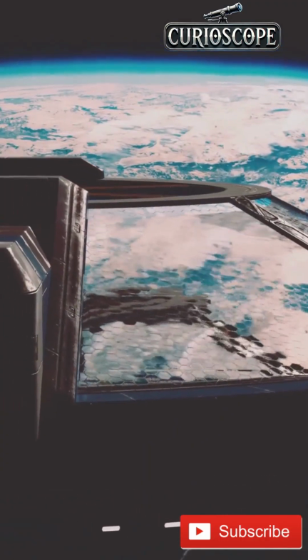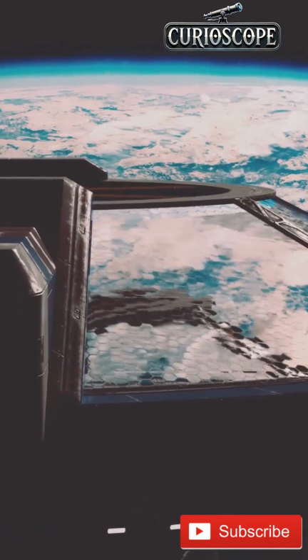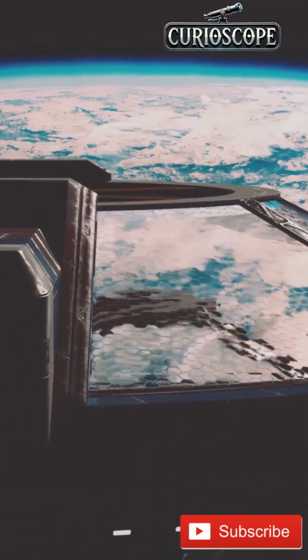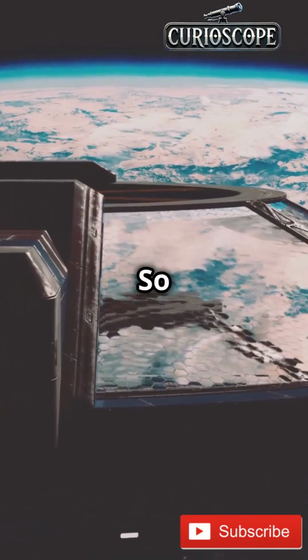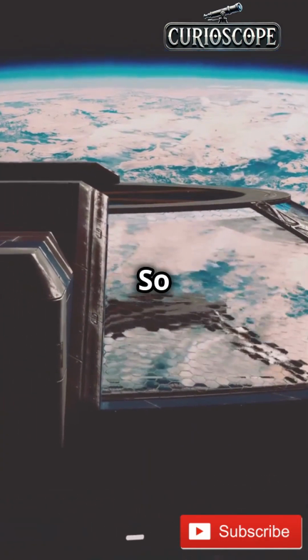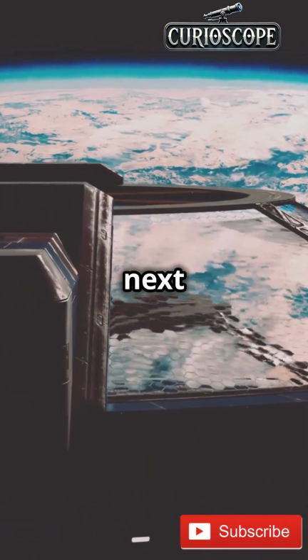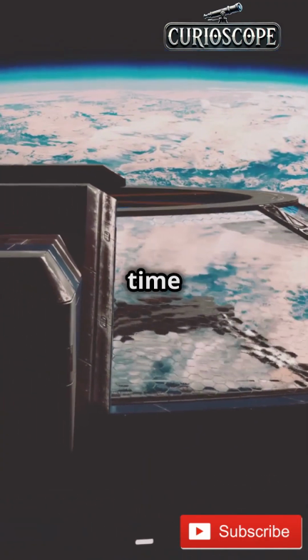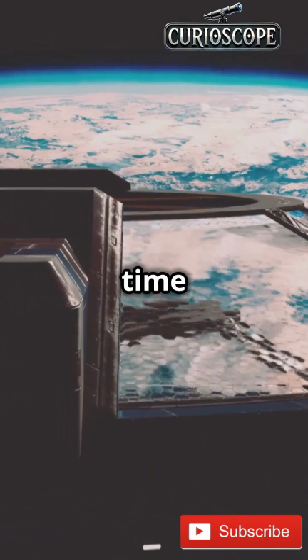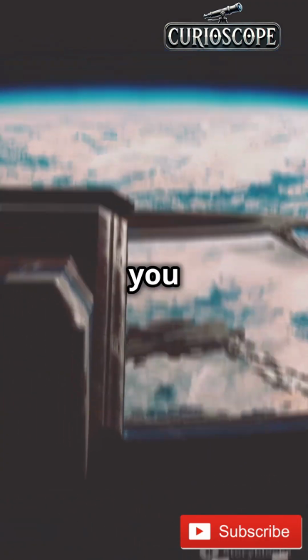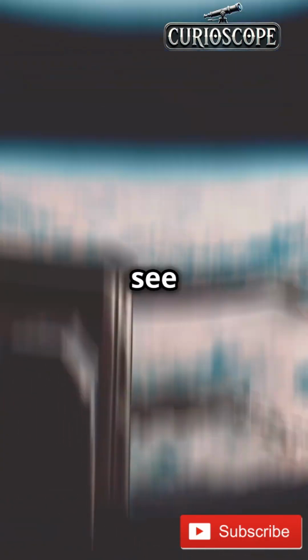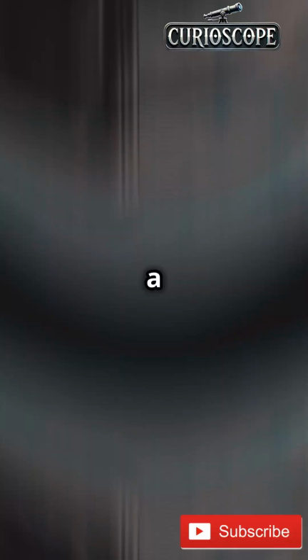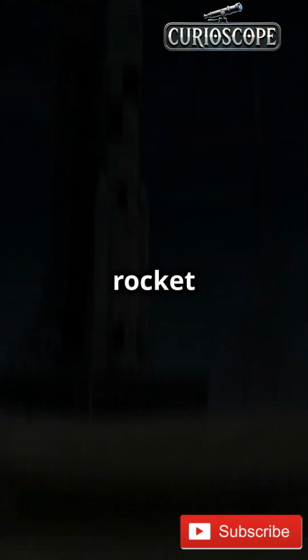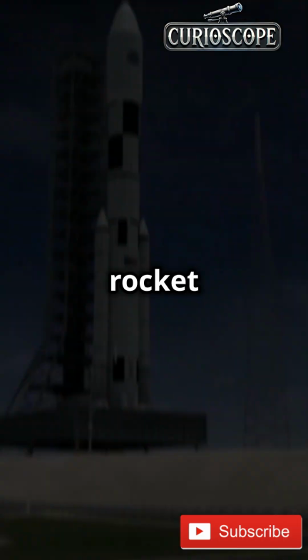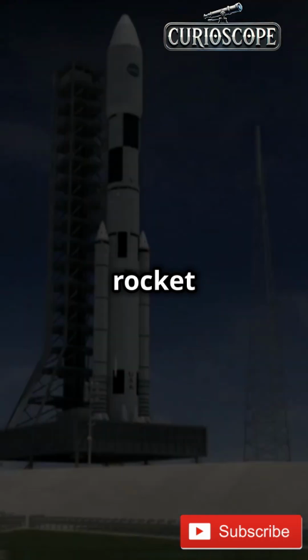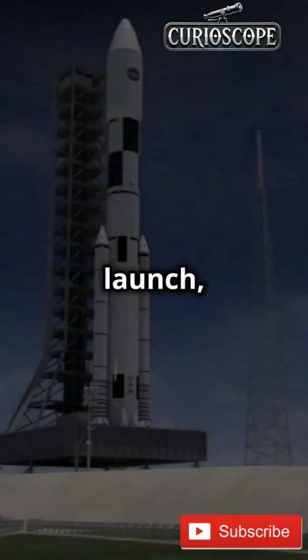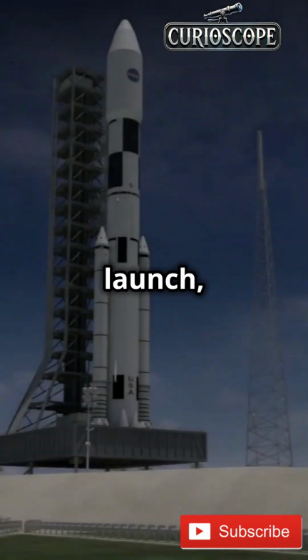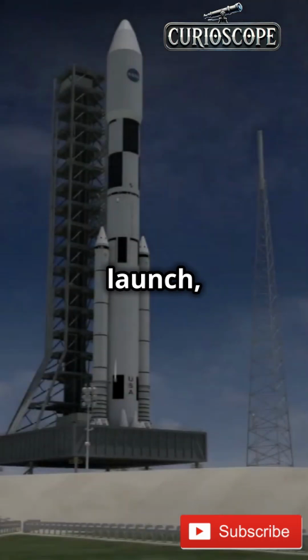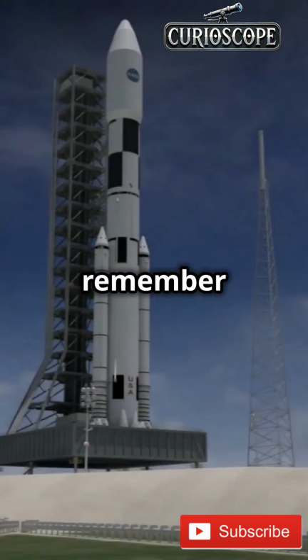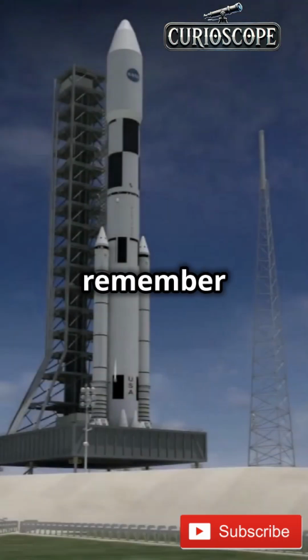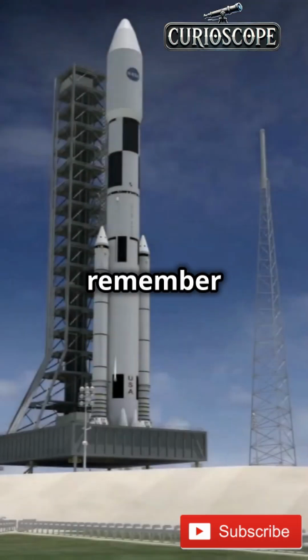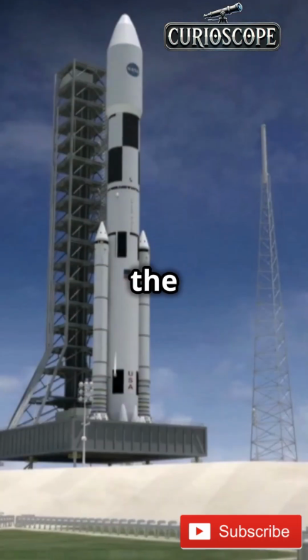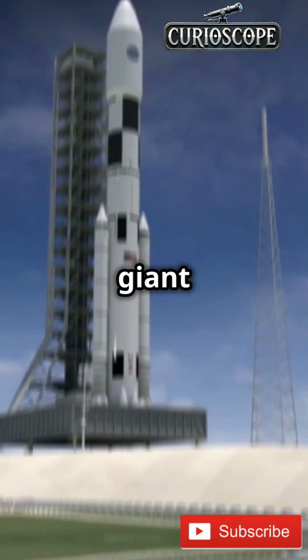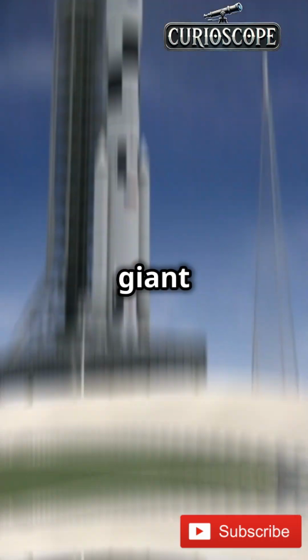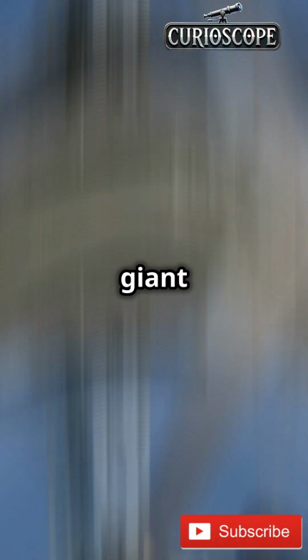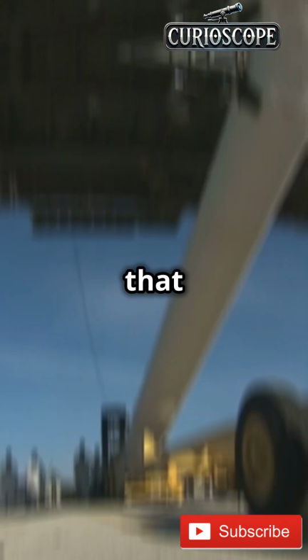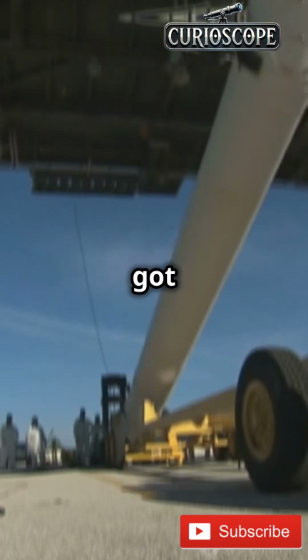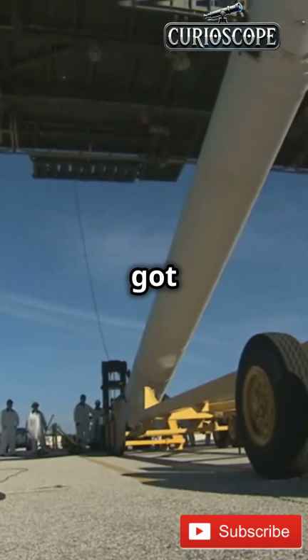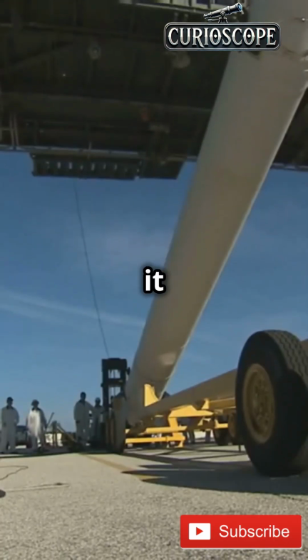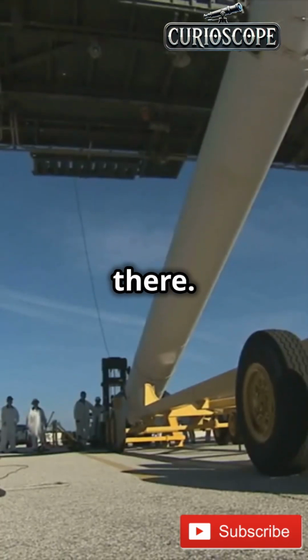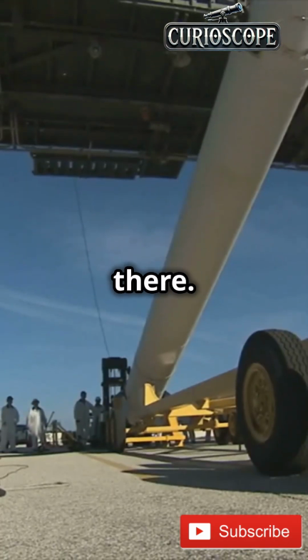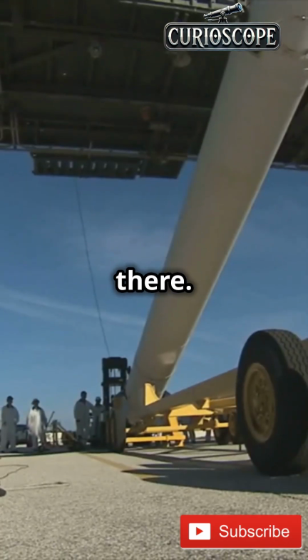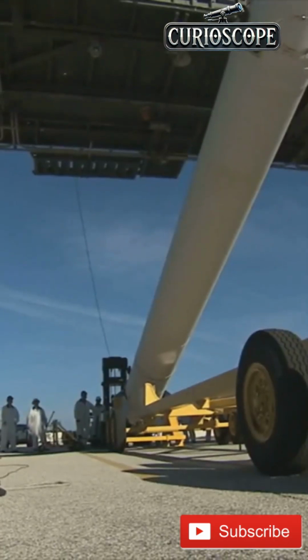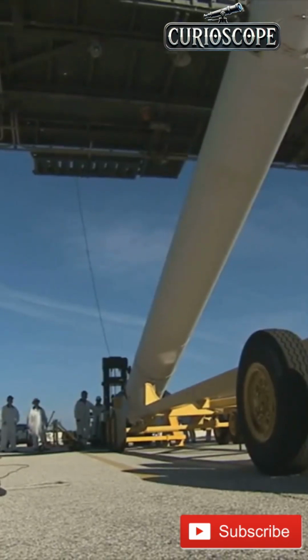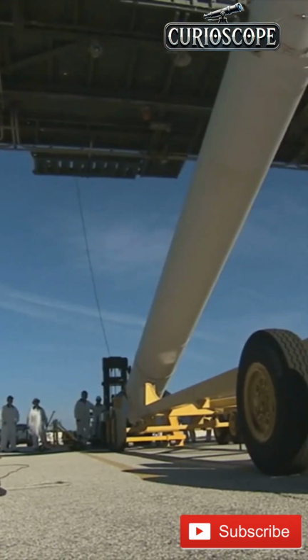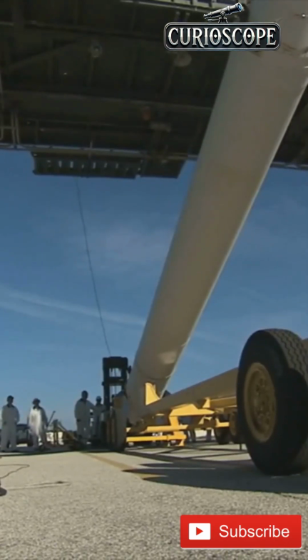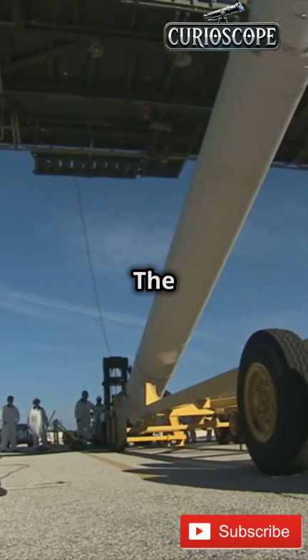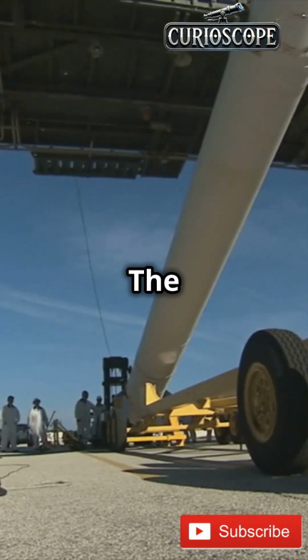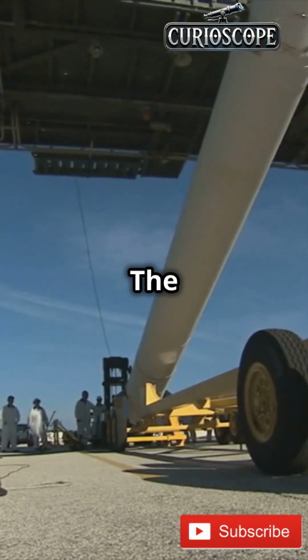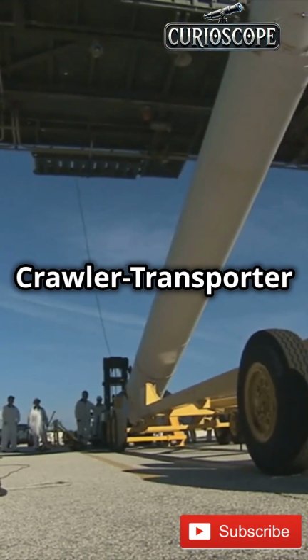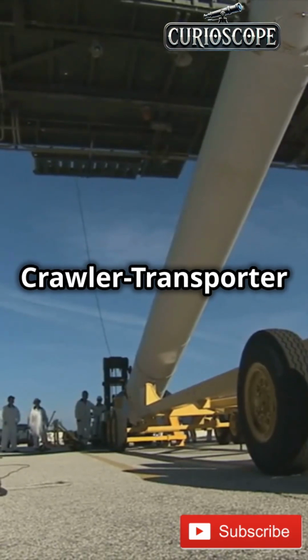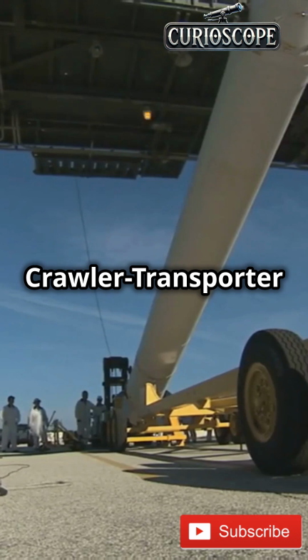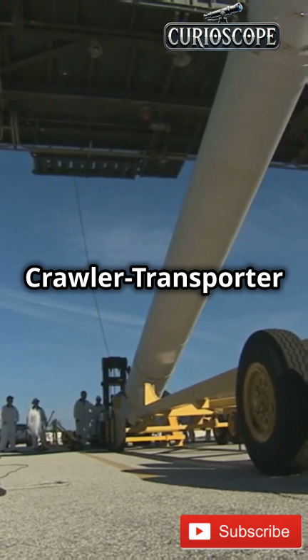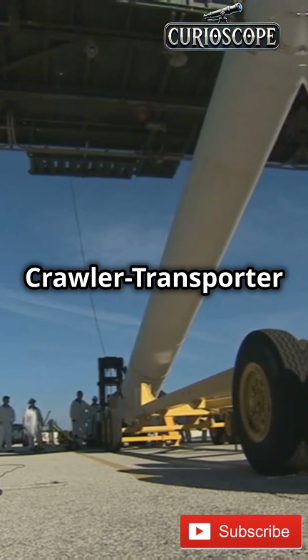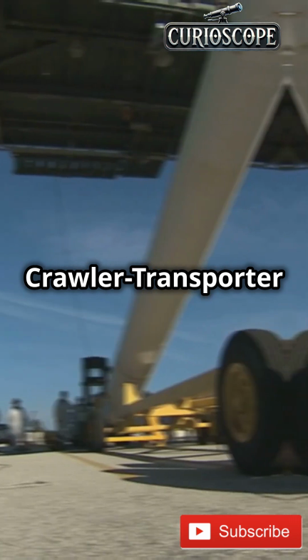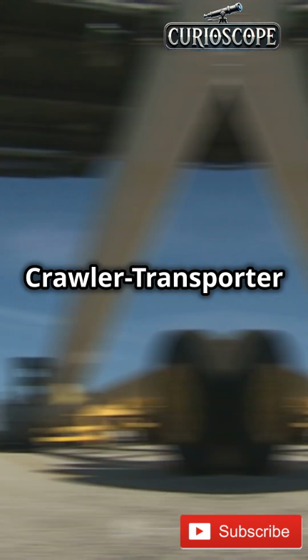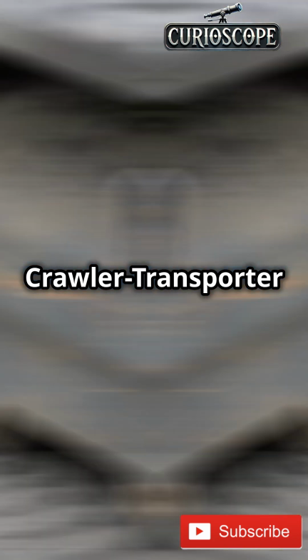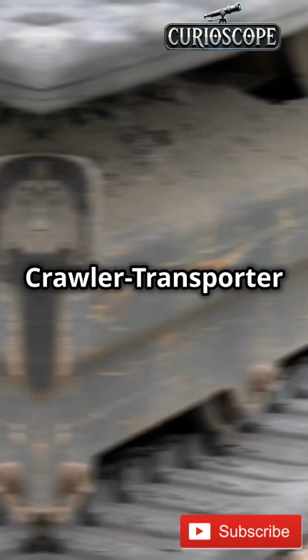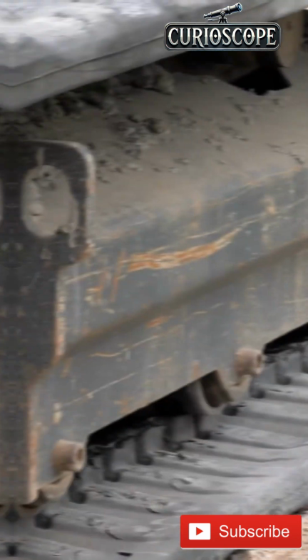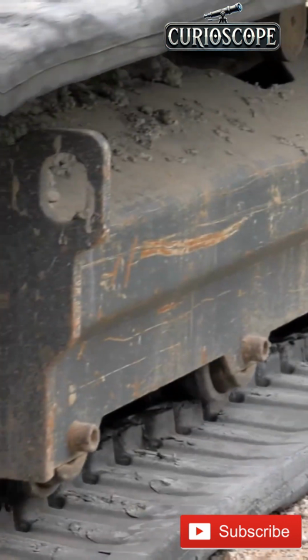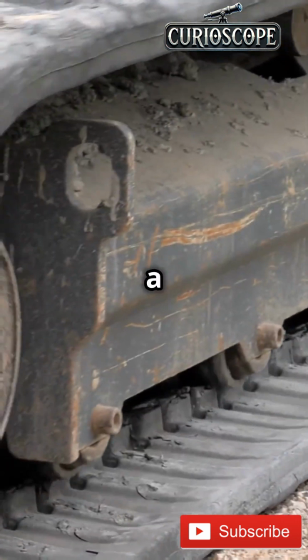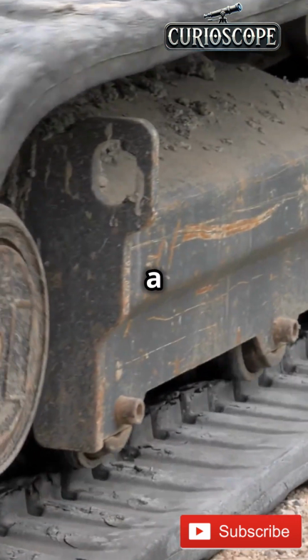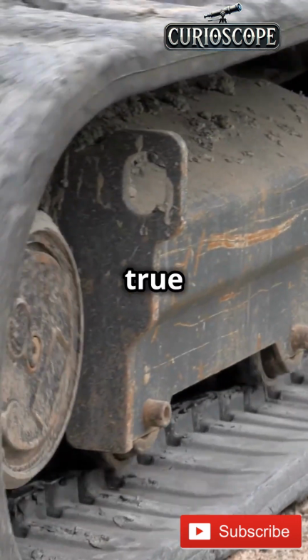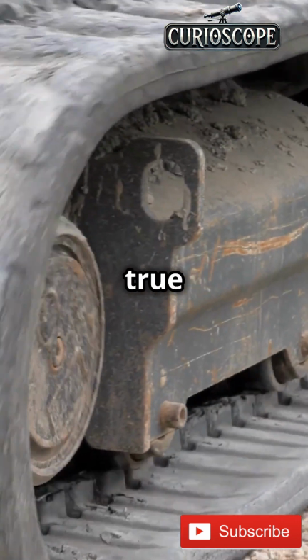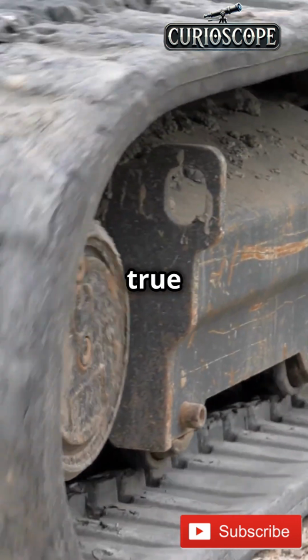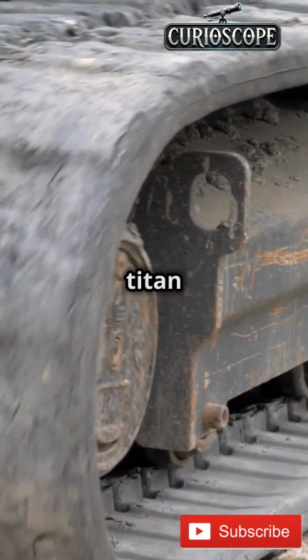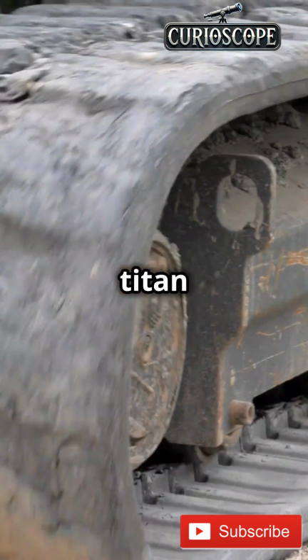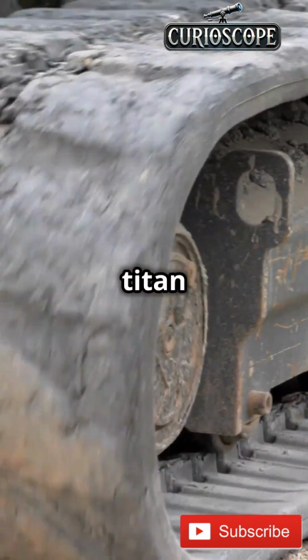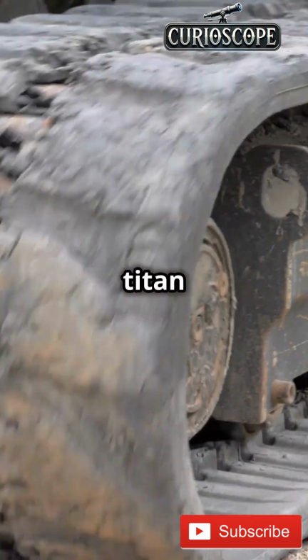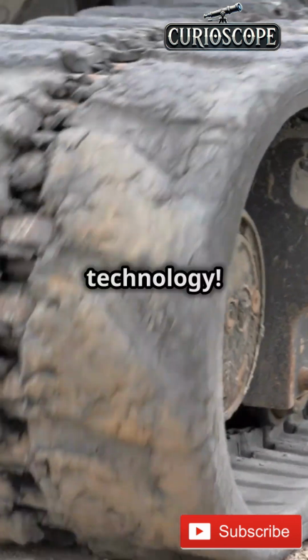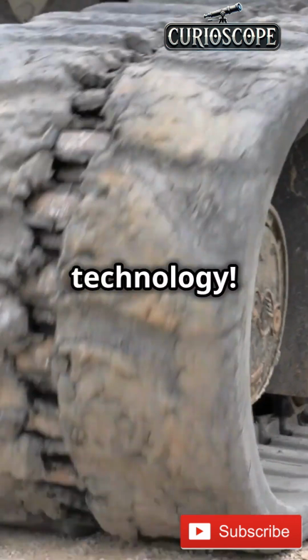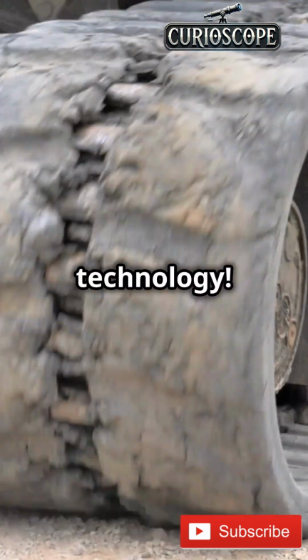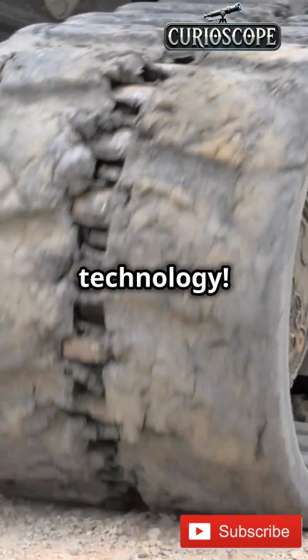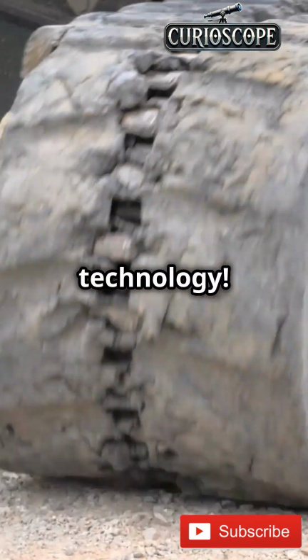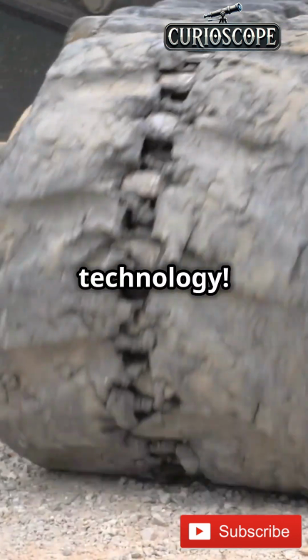So next time you see a rocket launch, remember the giant that got it there. The crawler transporter — a true titan of technology.